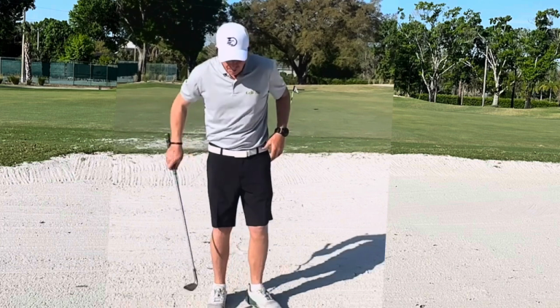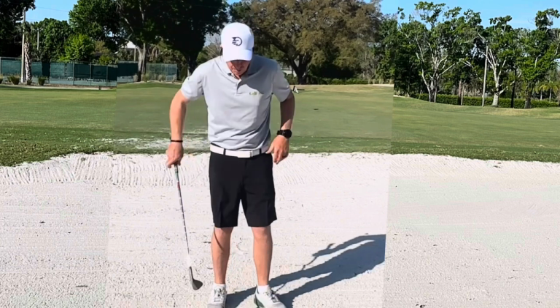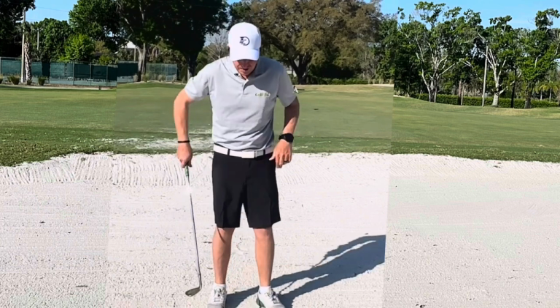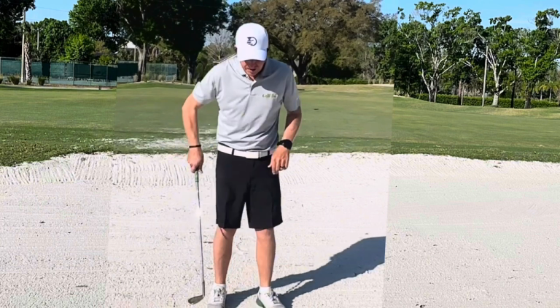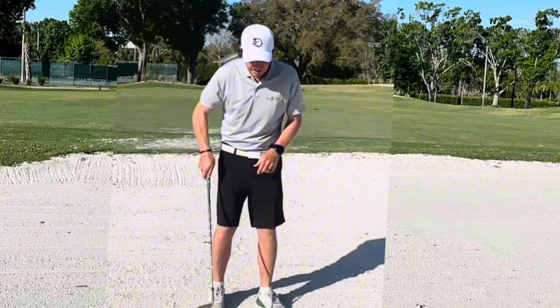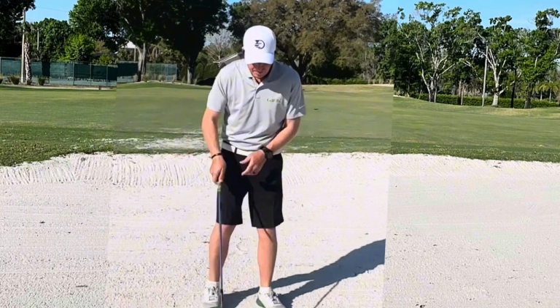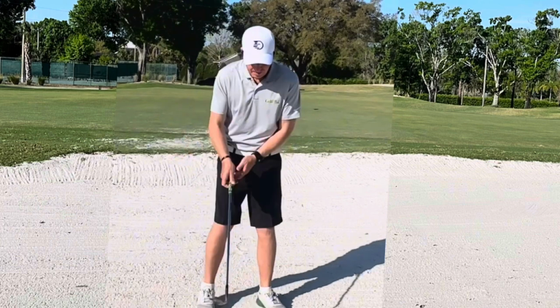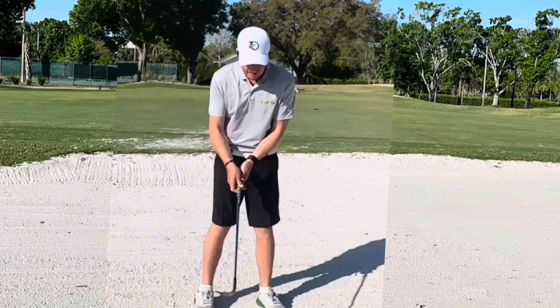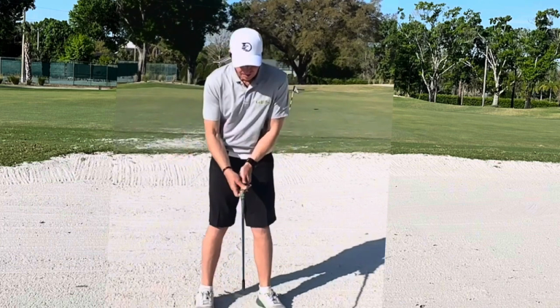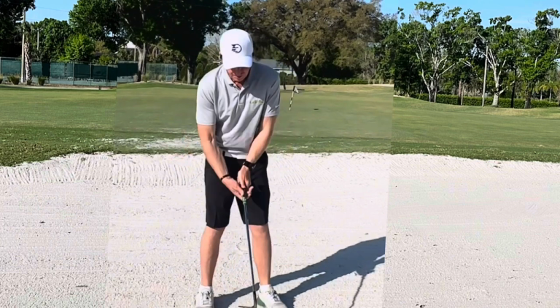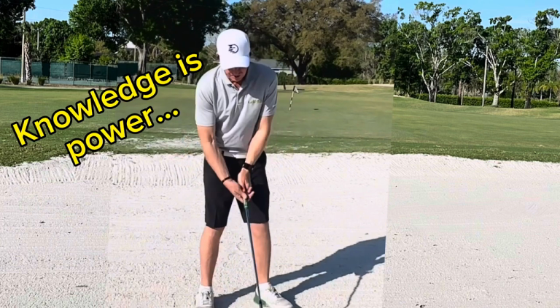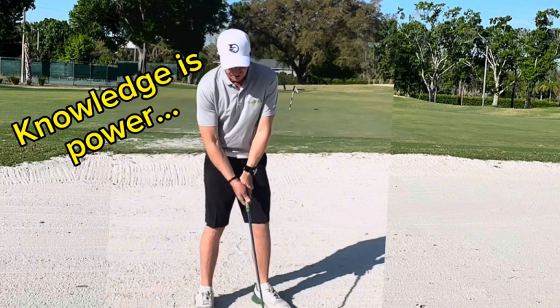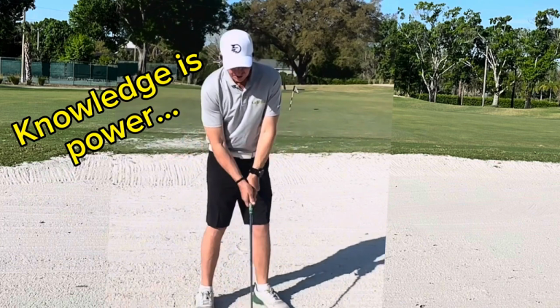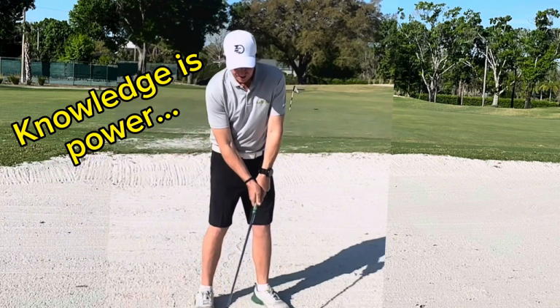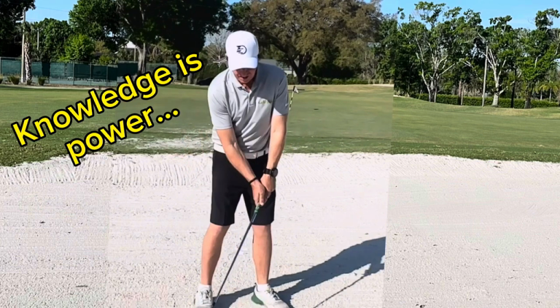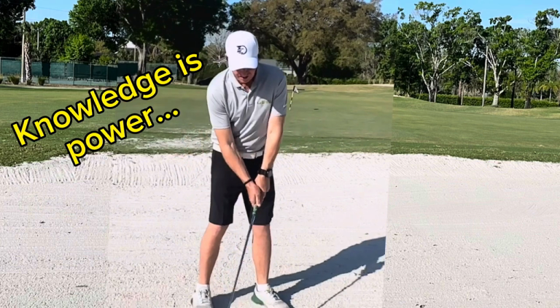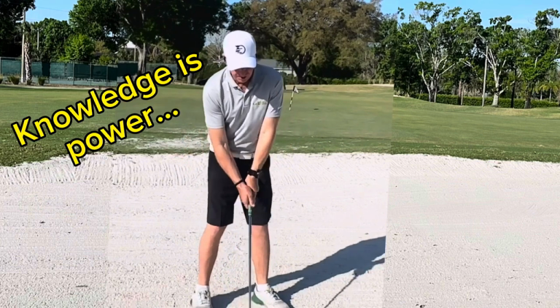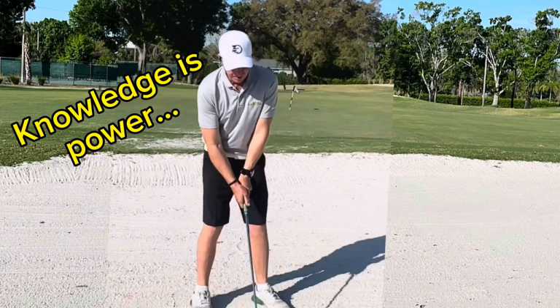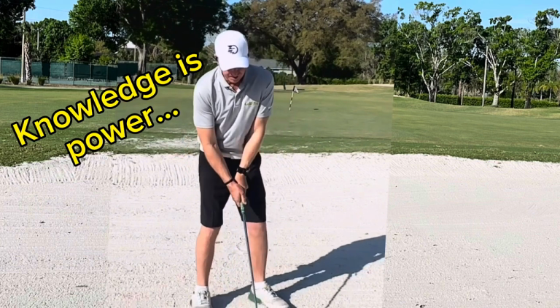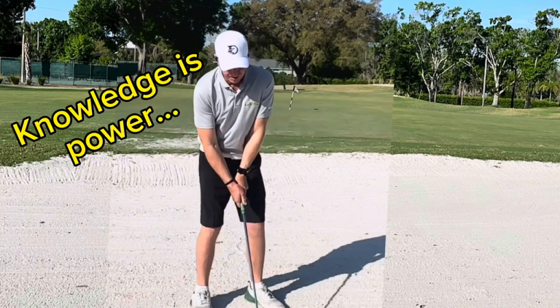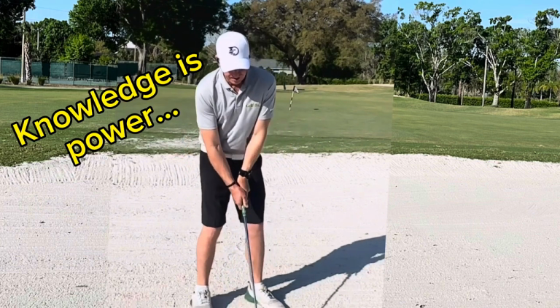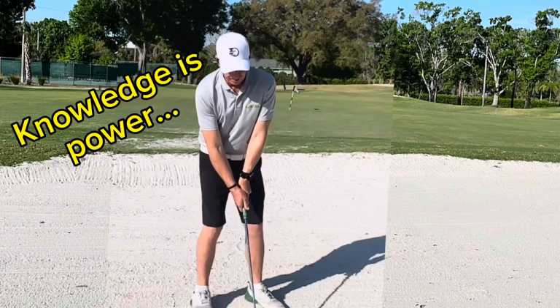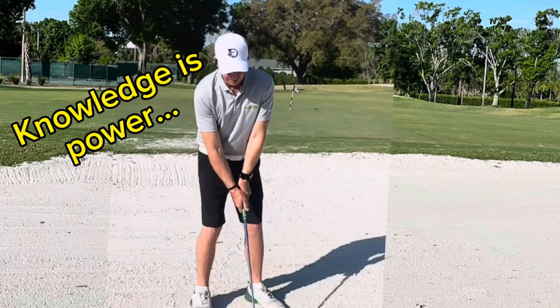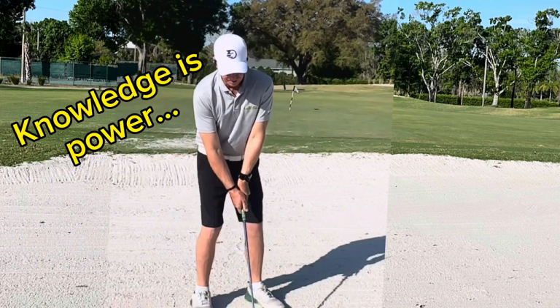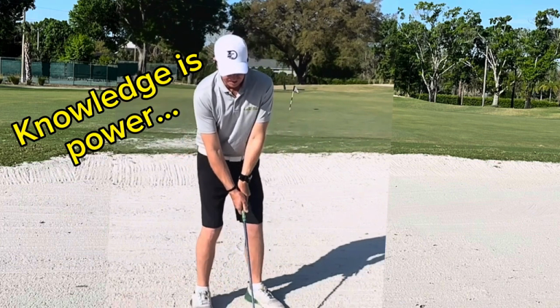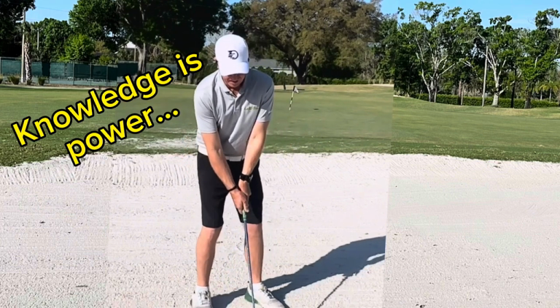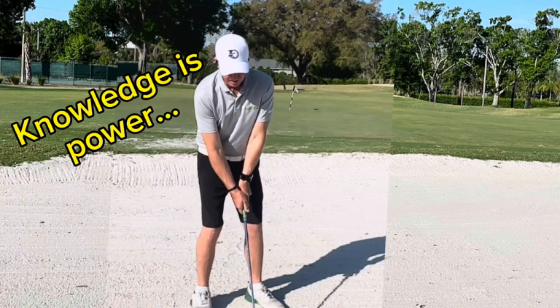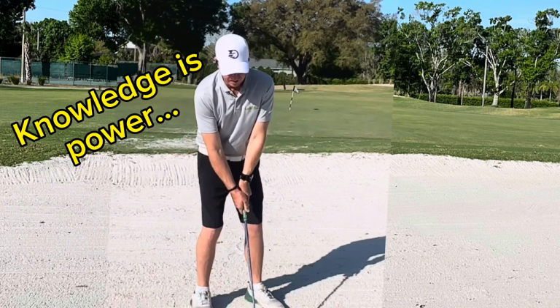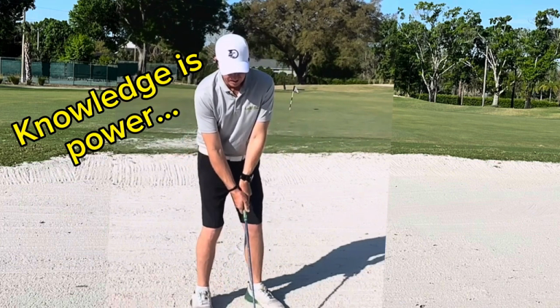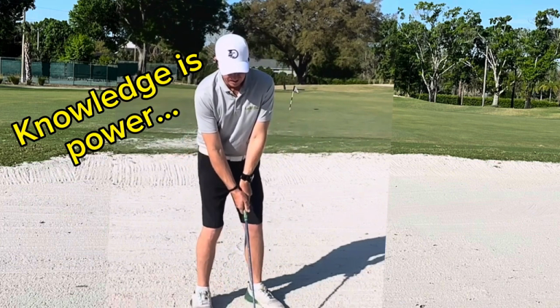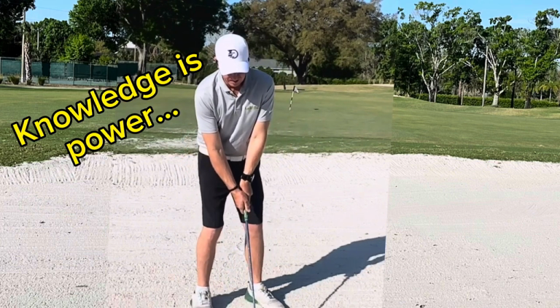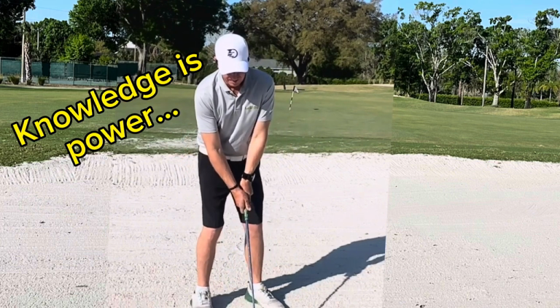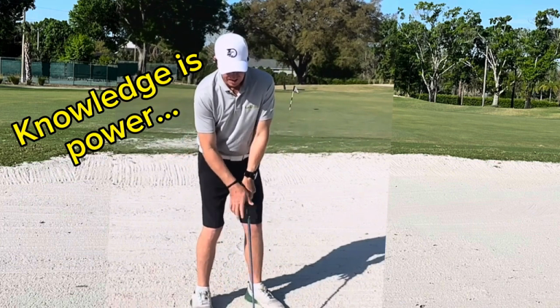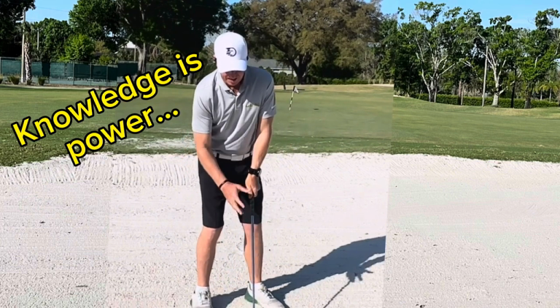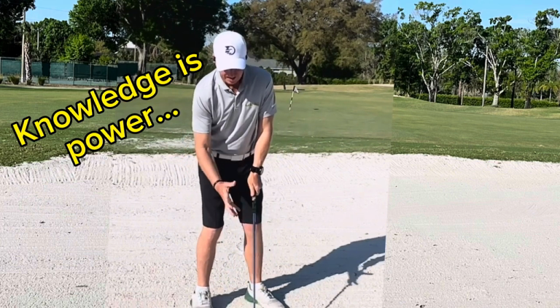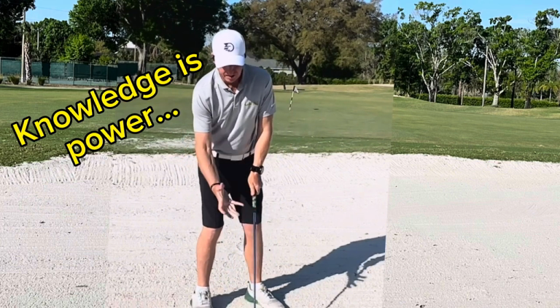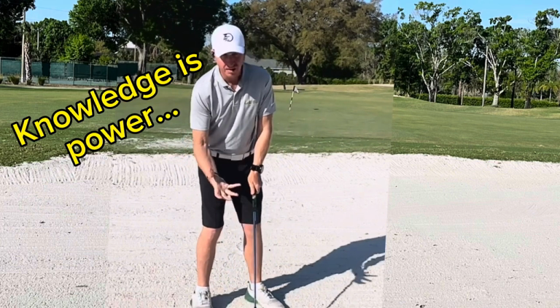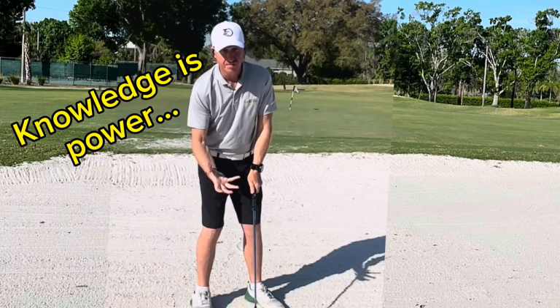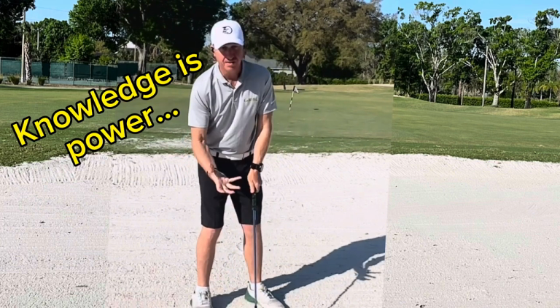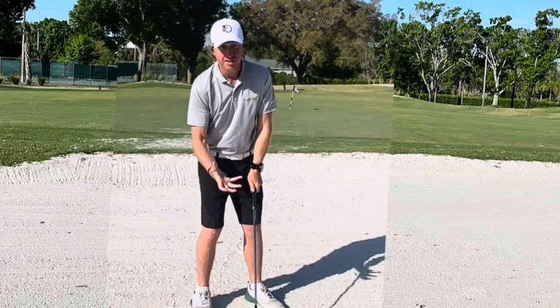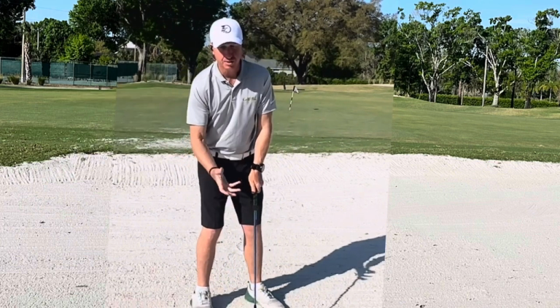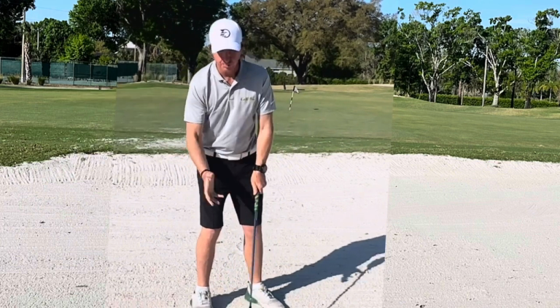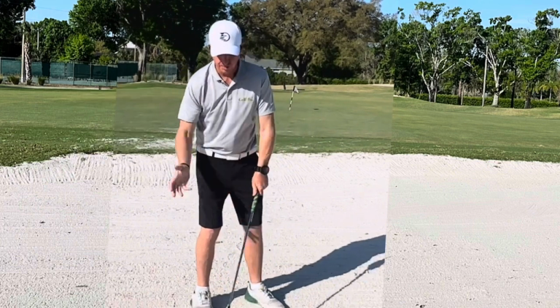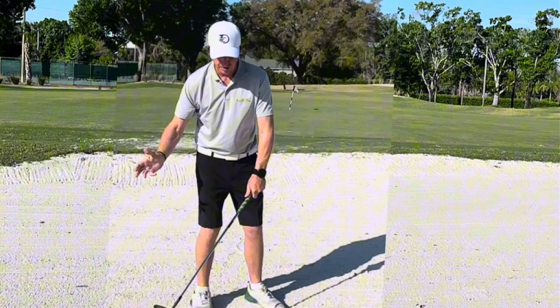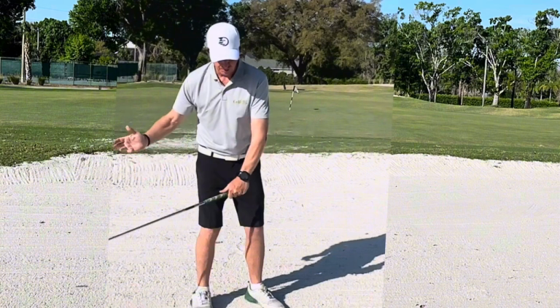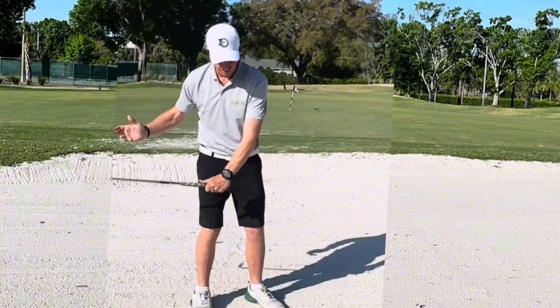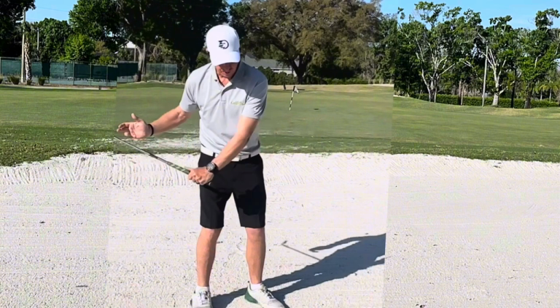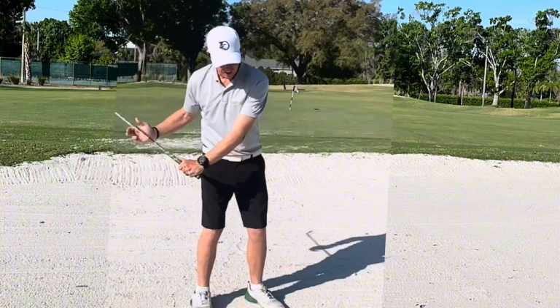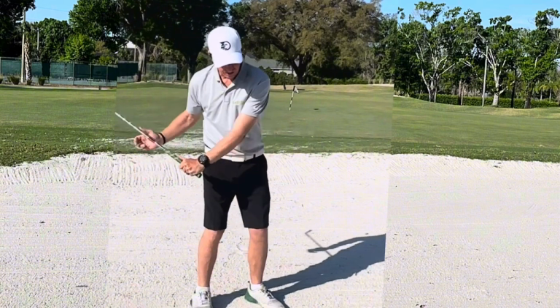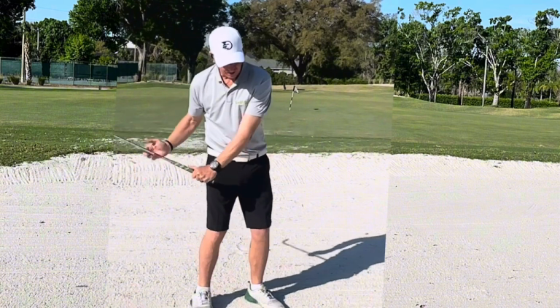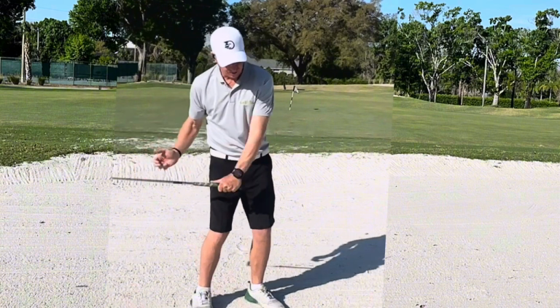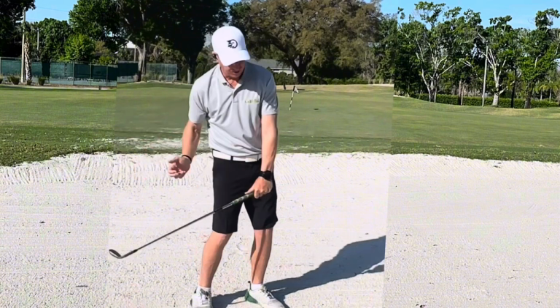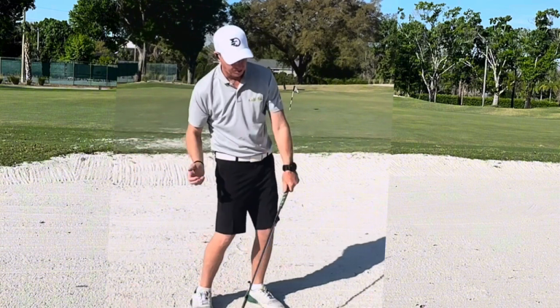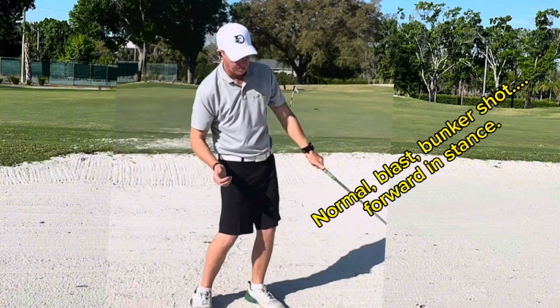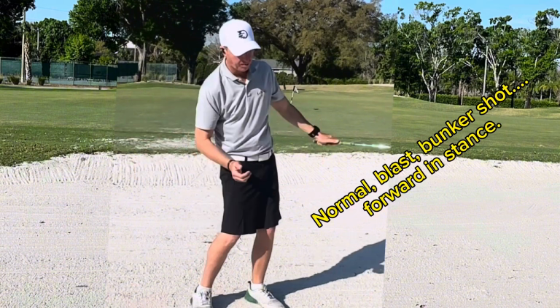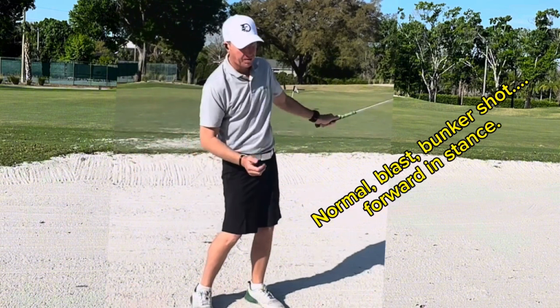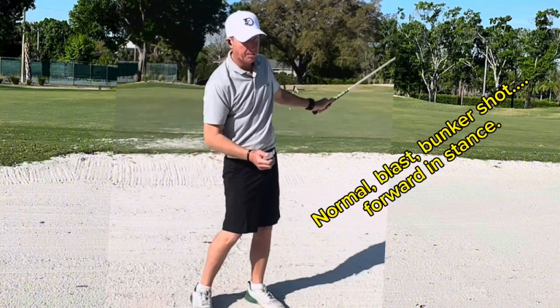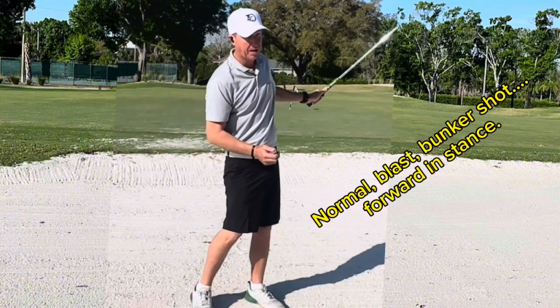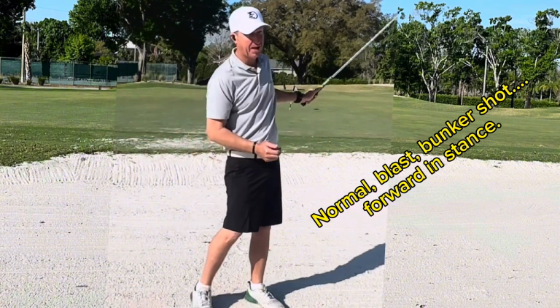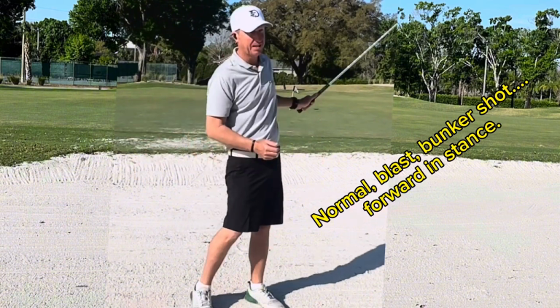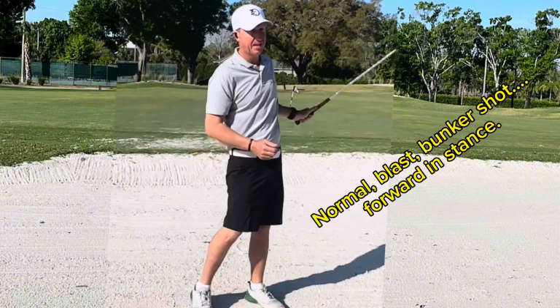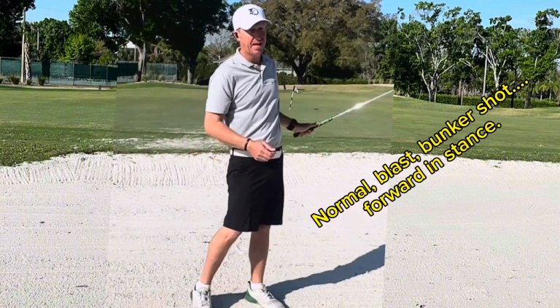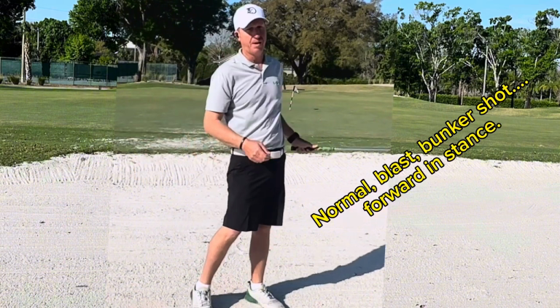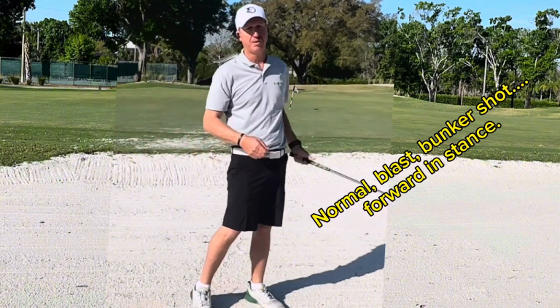With a regular bunker shot, you're going to set up with your hands slightly behind the club face open, because we want to come through and blast it out.